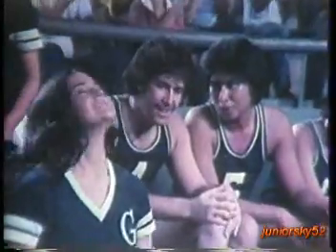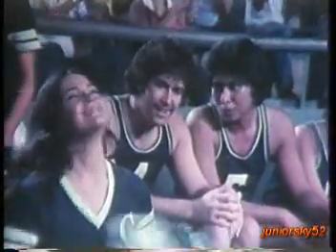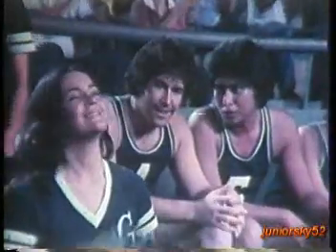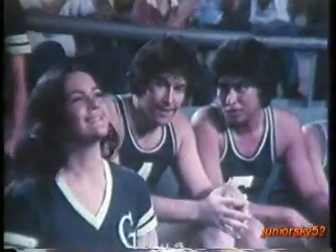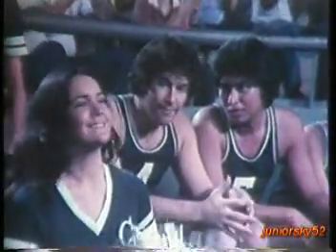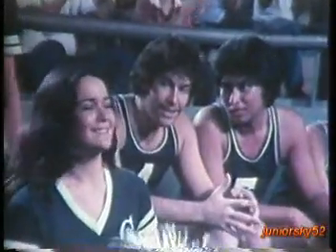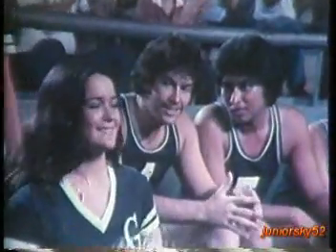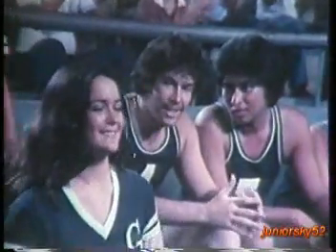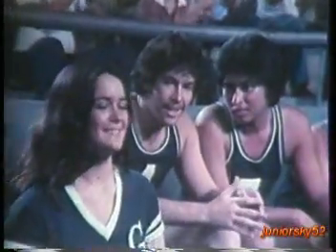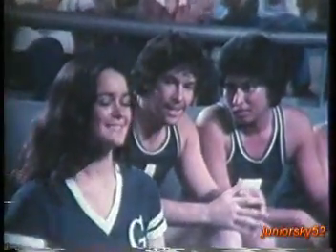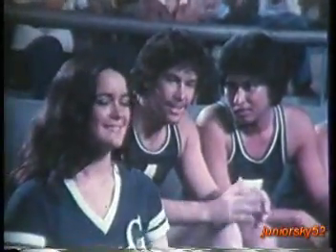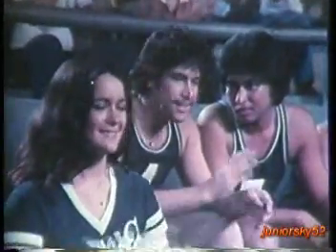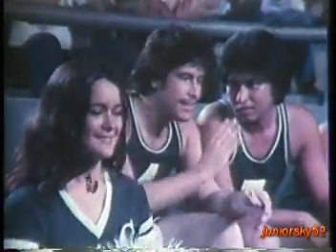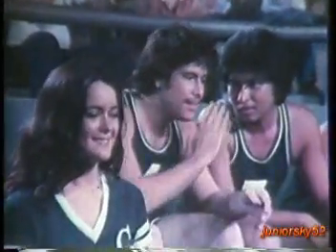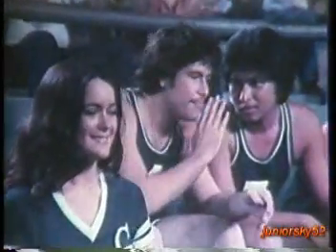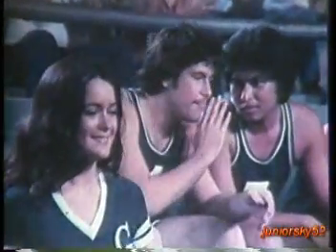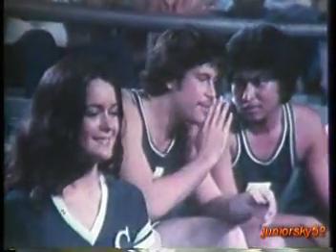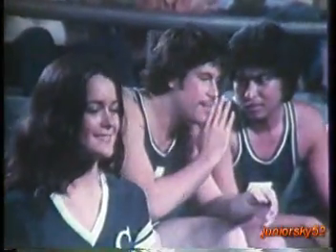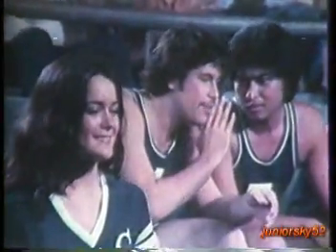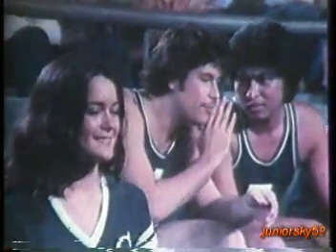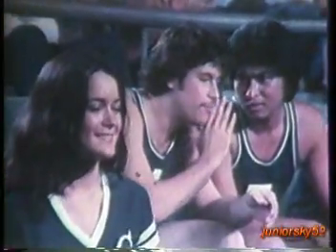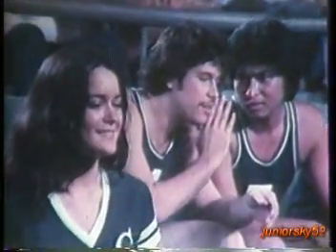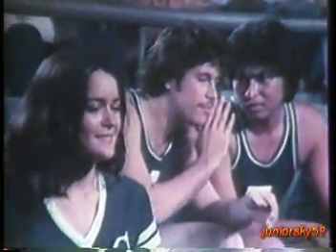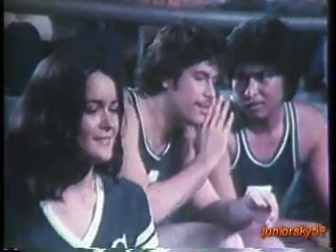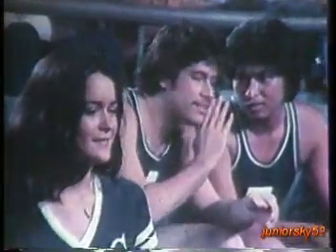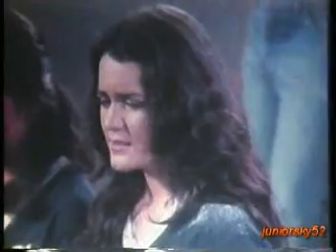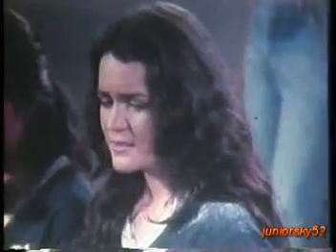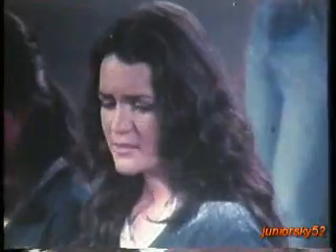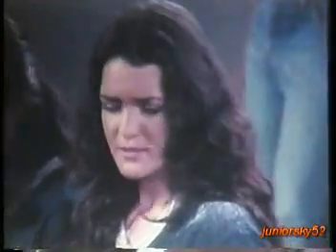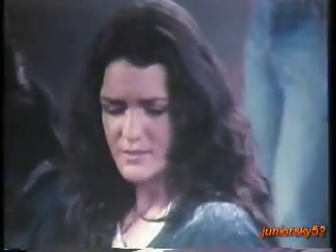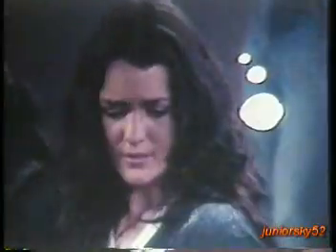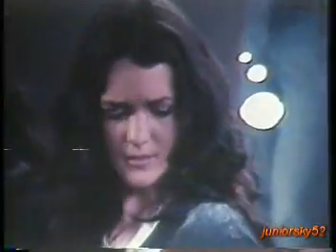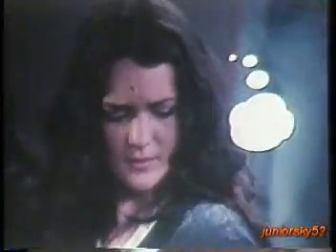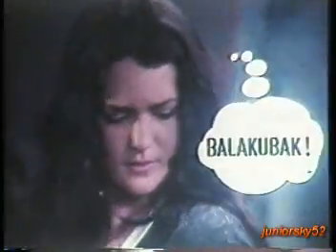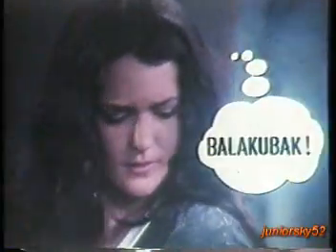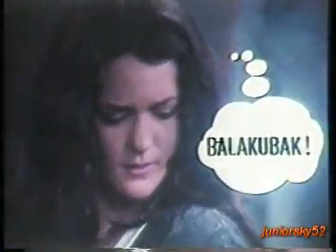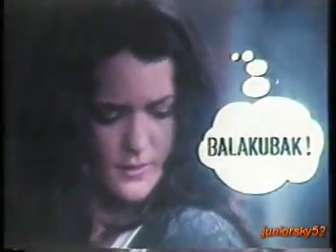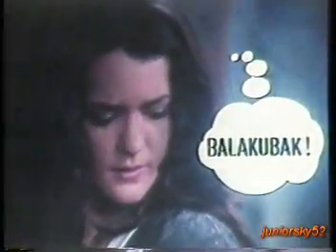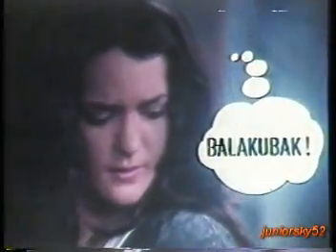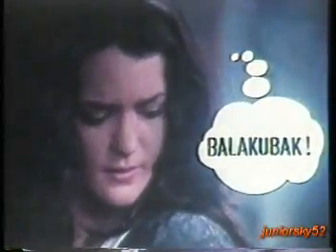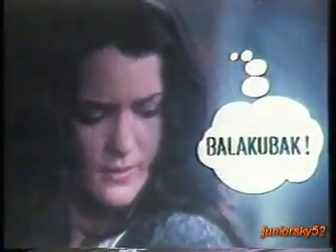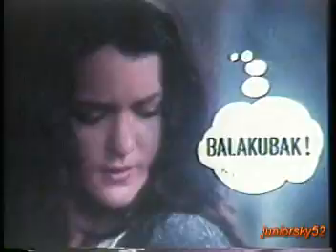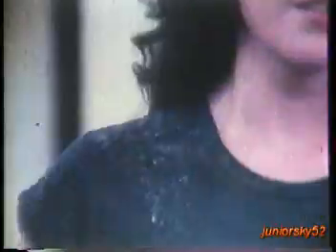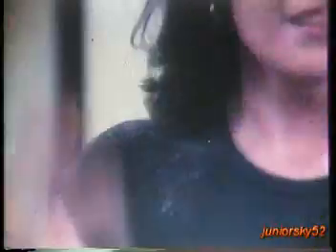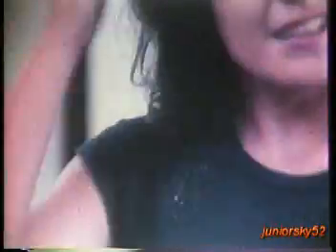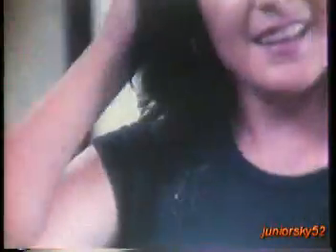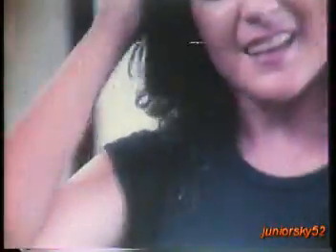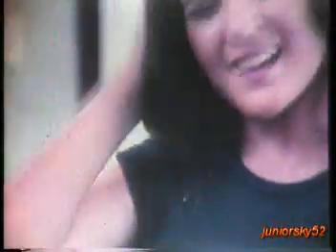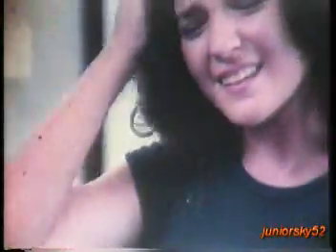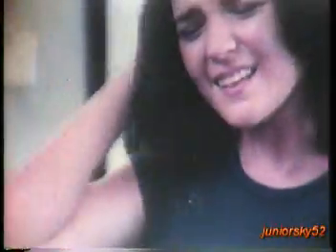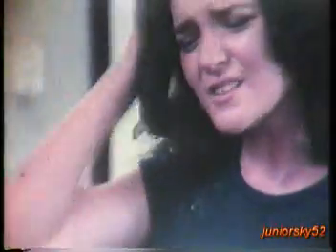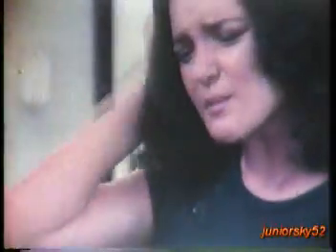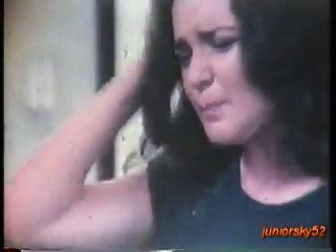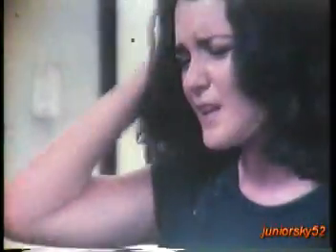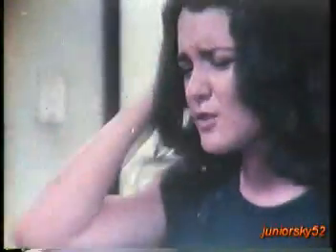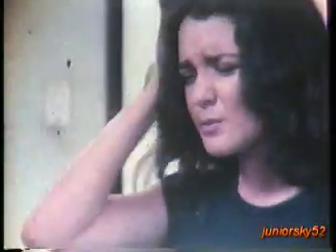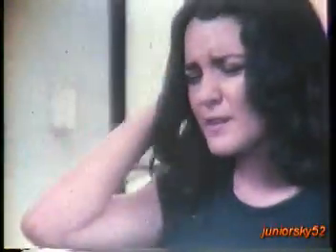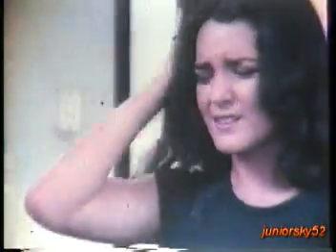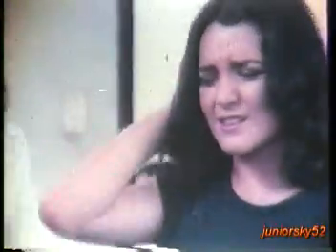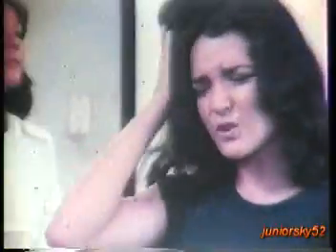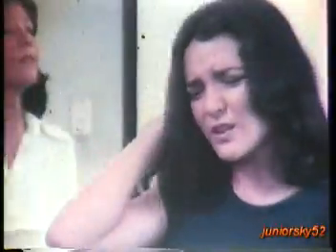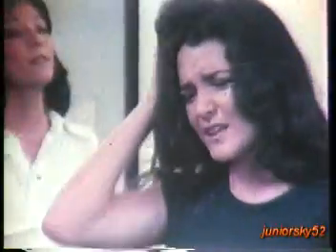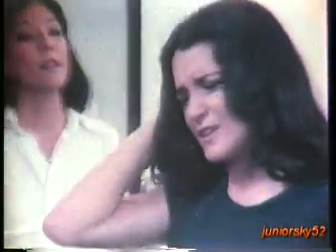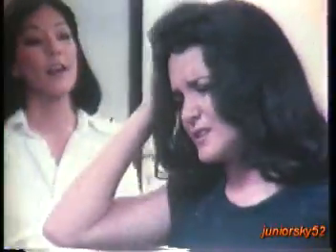Tantaneros, maganda na. May balakubak na ba? Balakubak? Nakakahiway tong balakubak na ito eh.